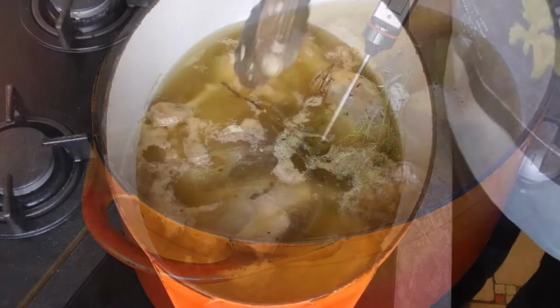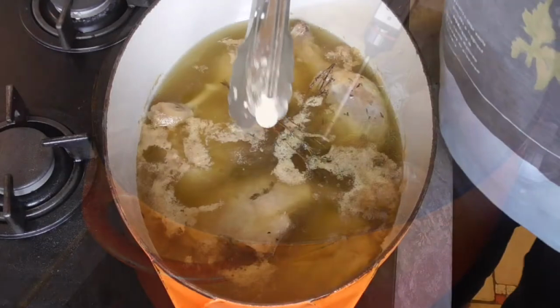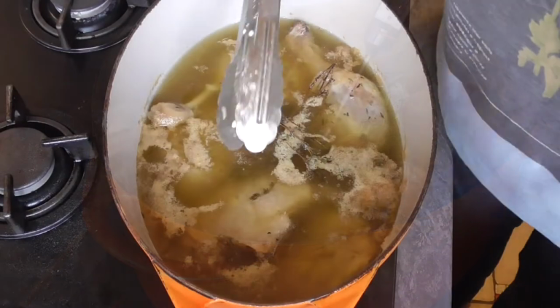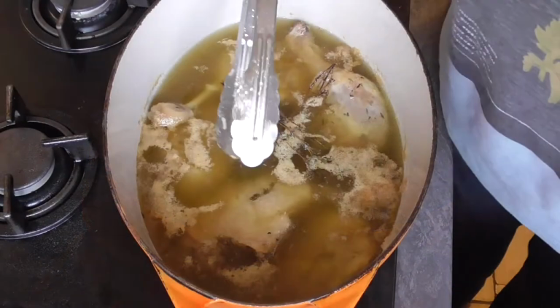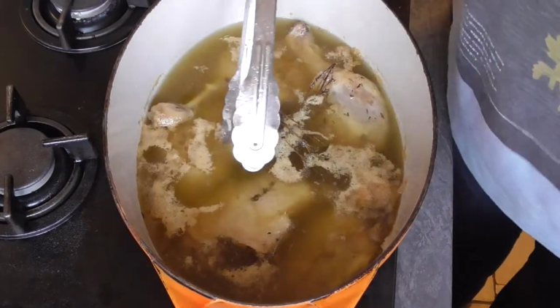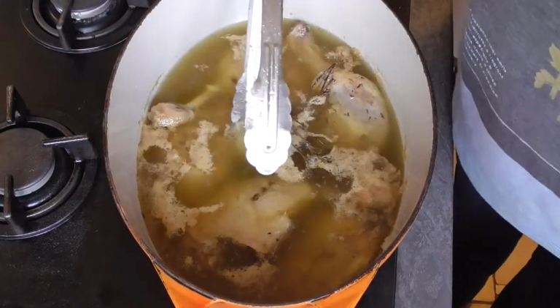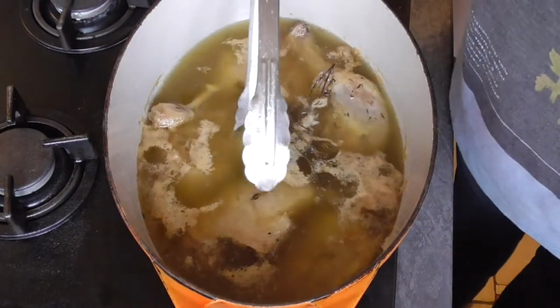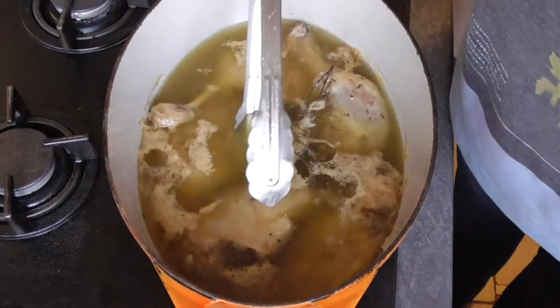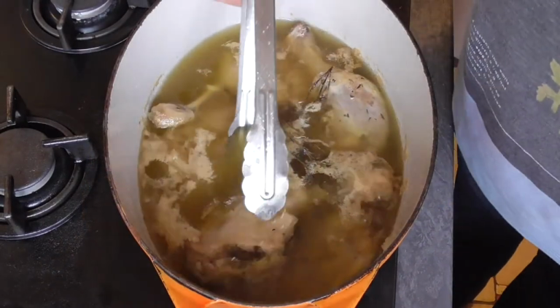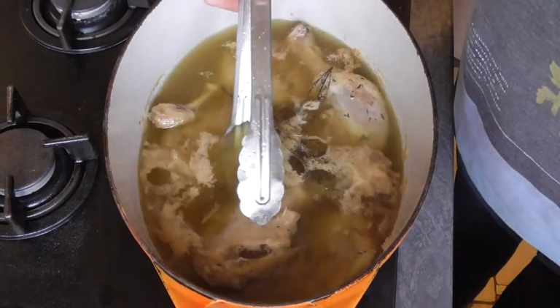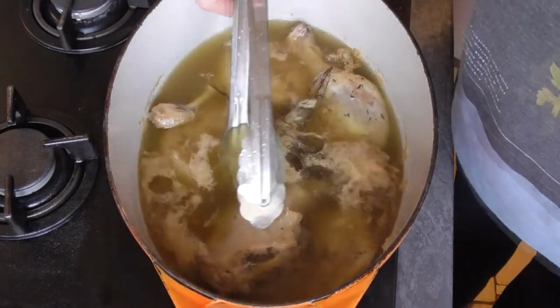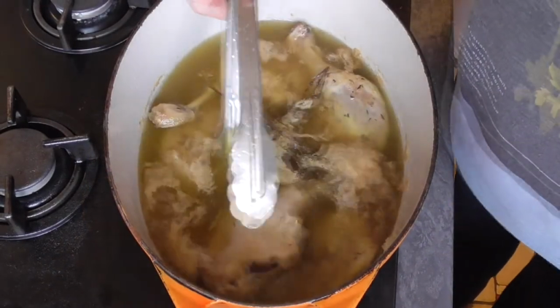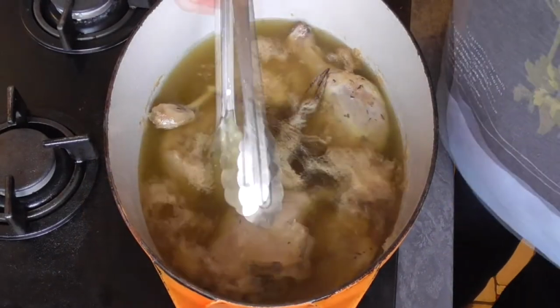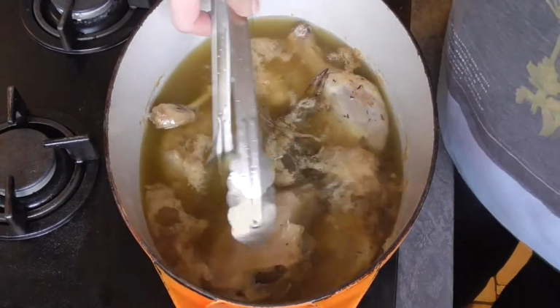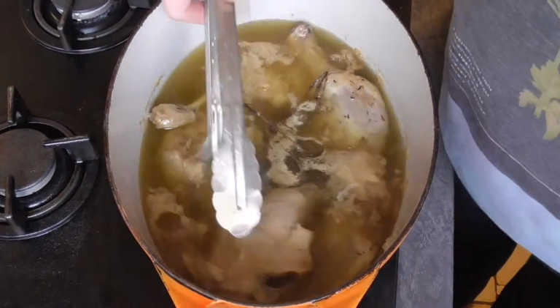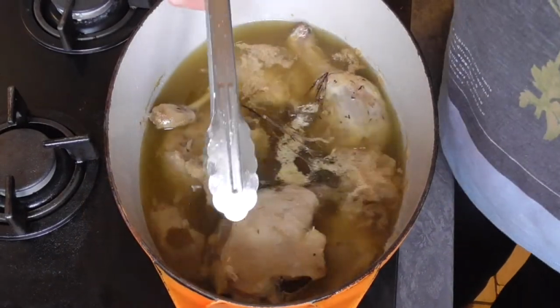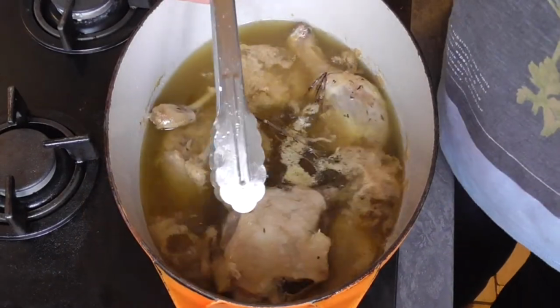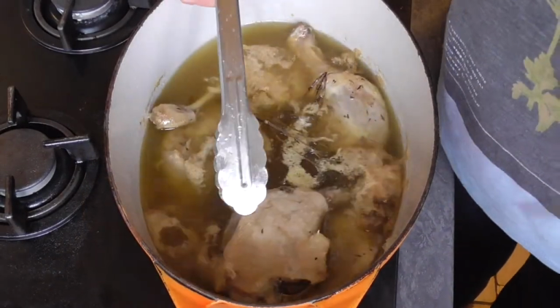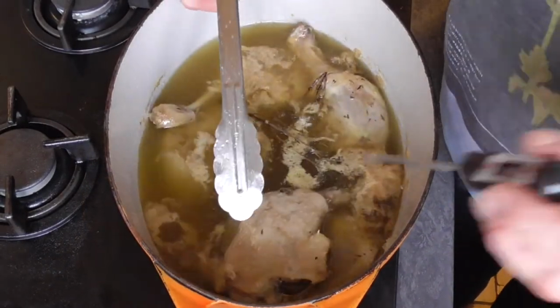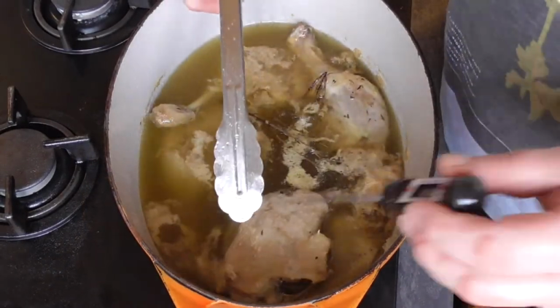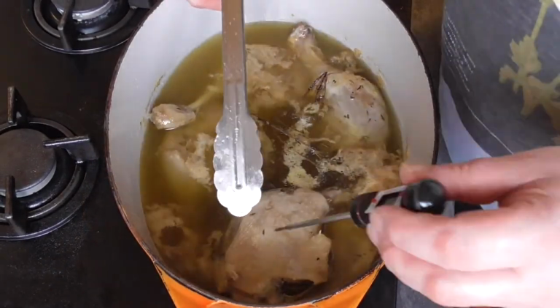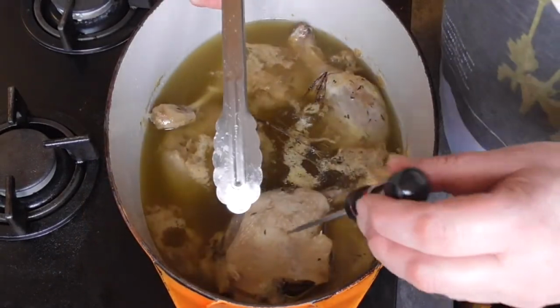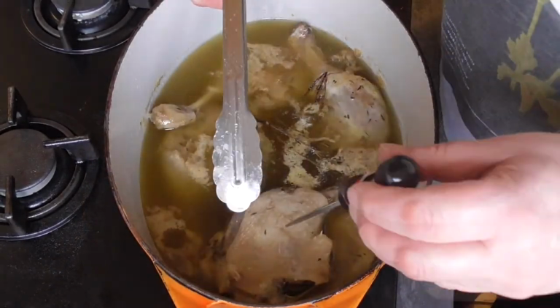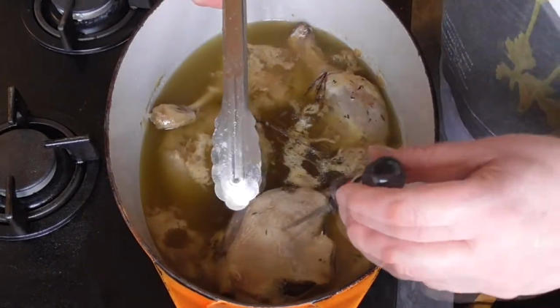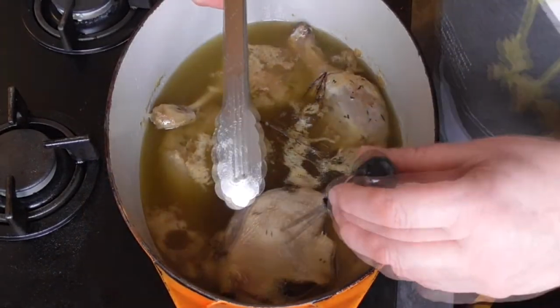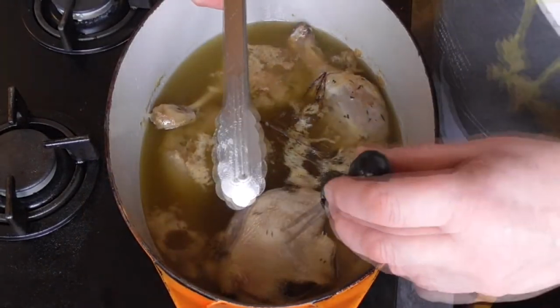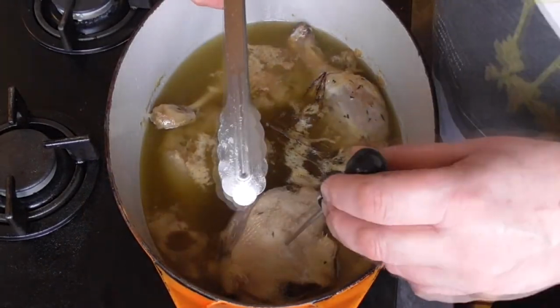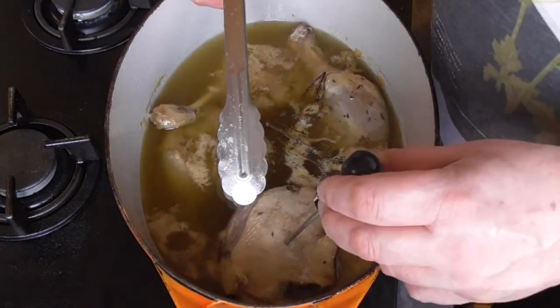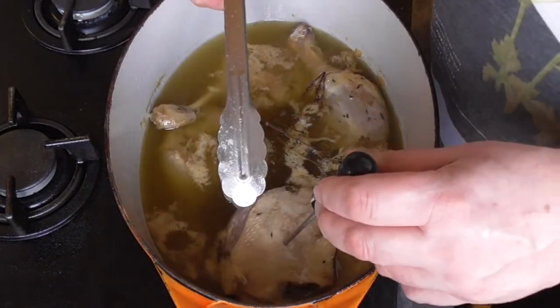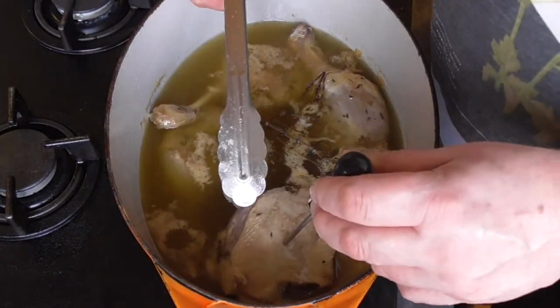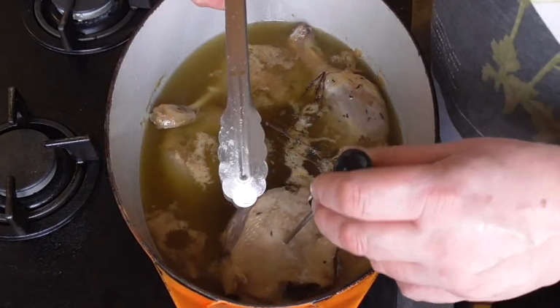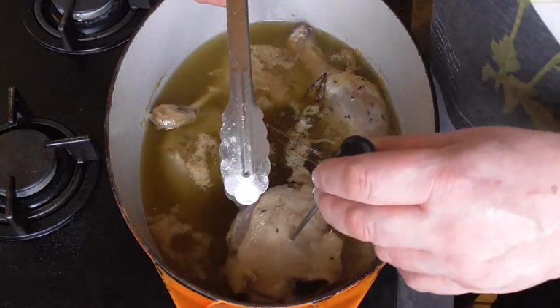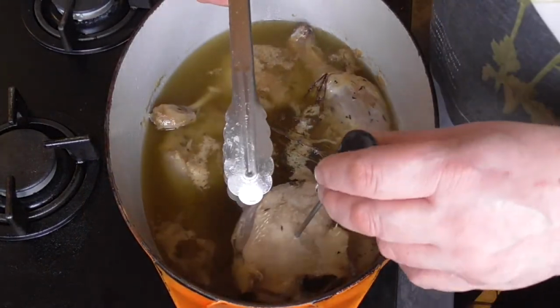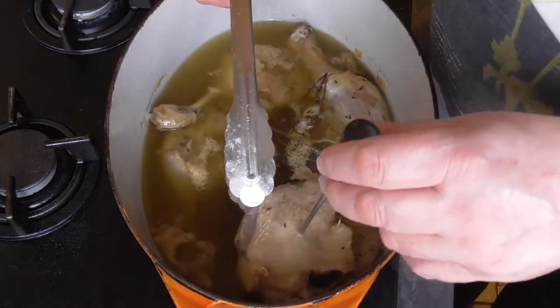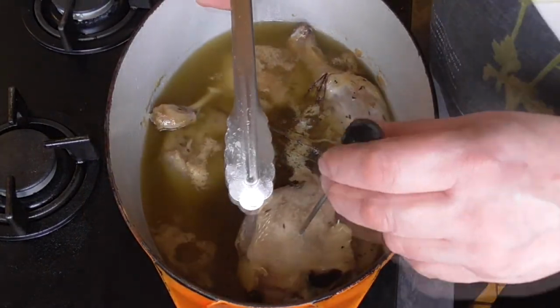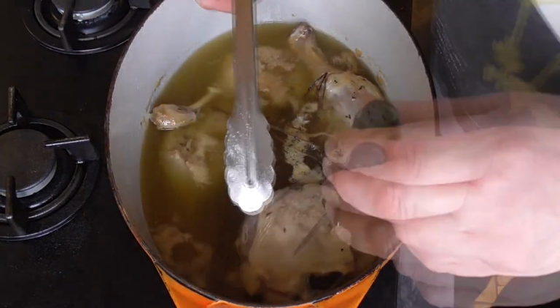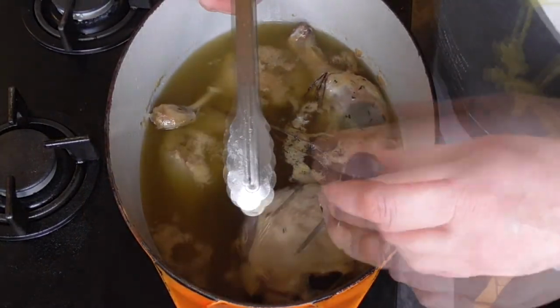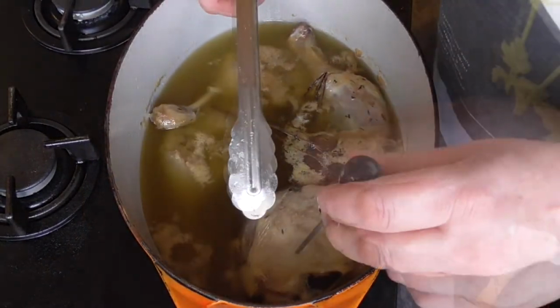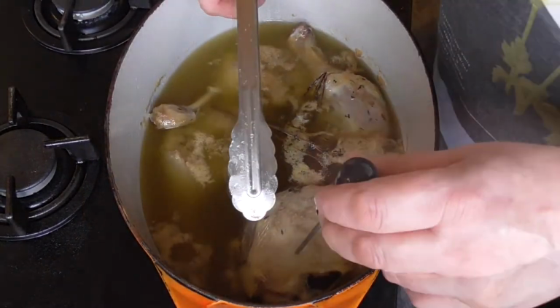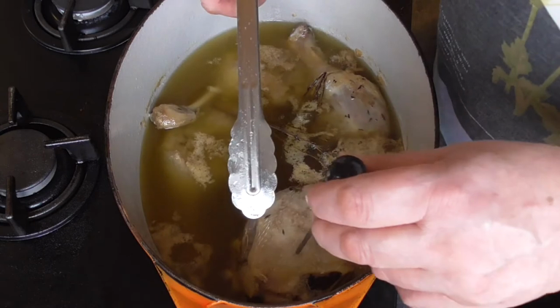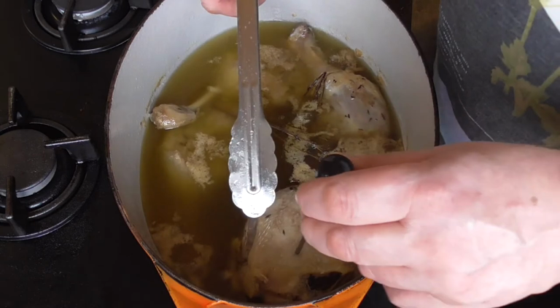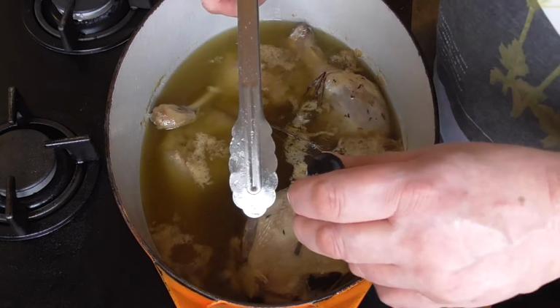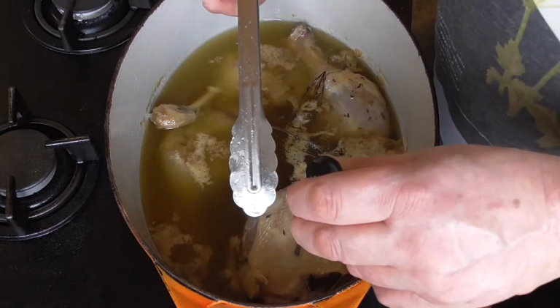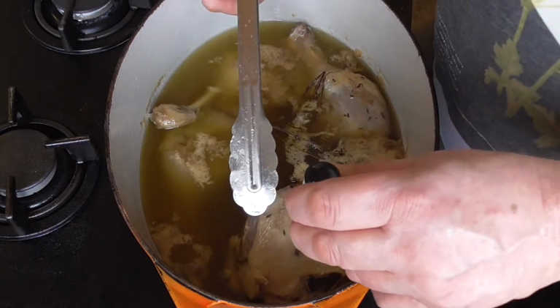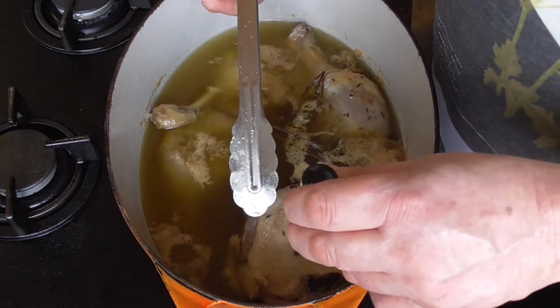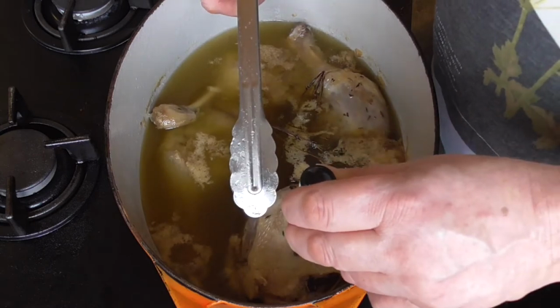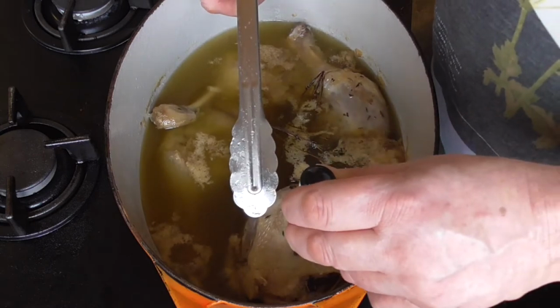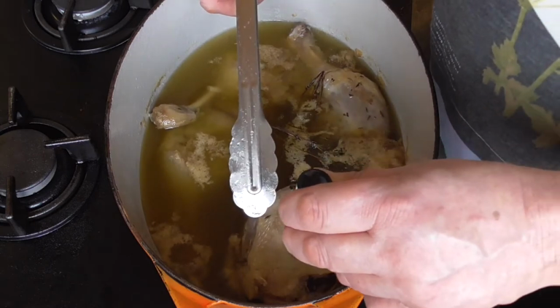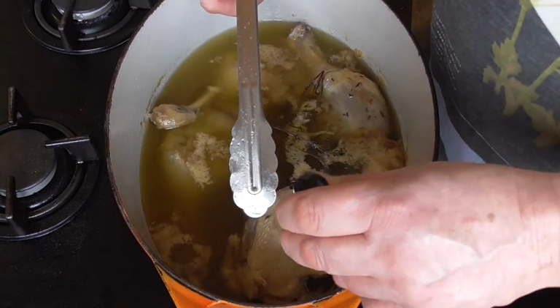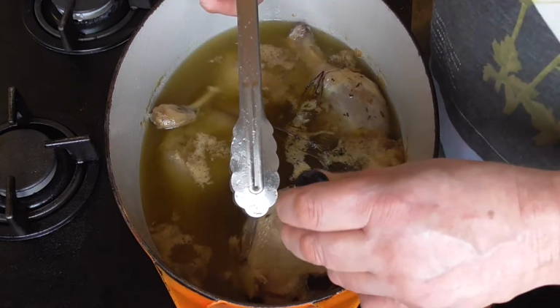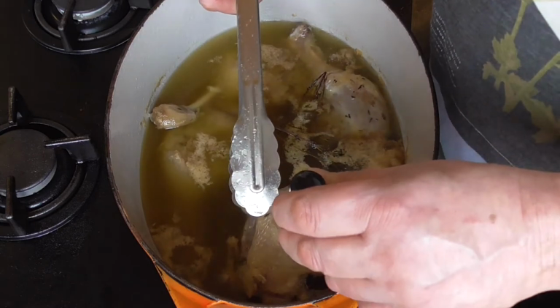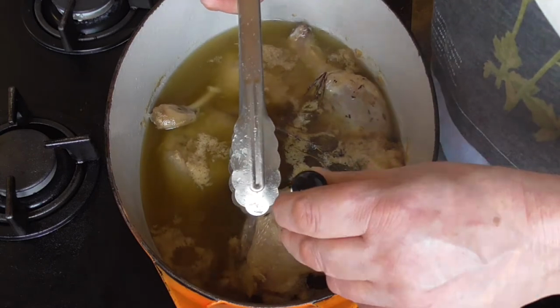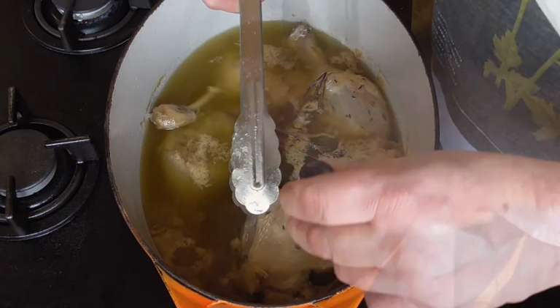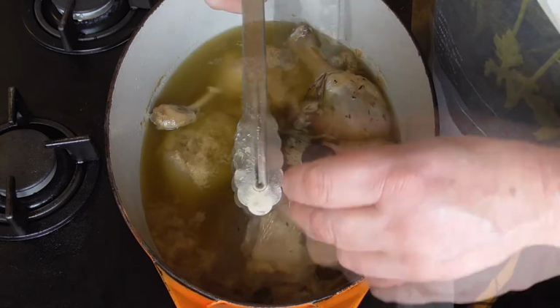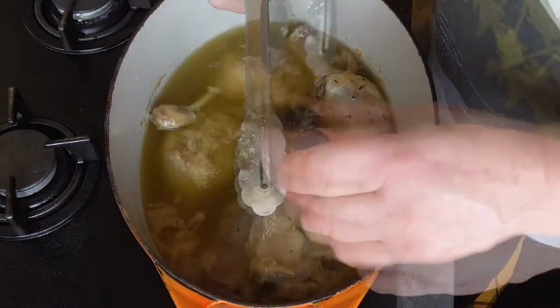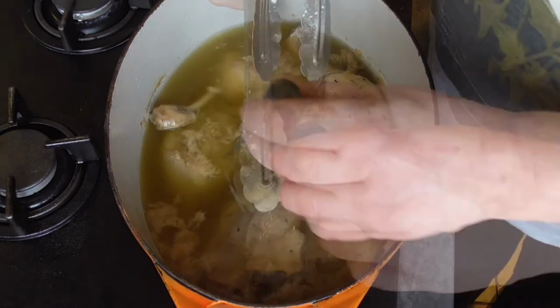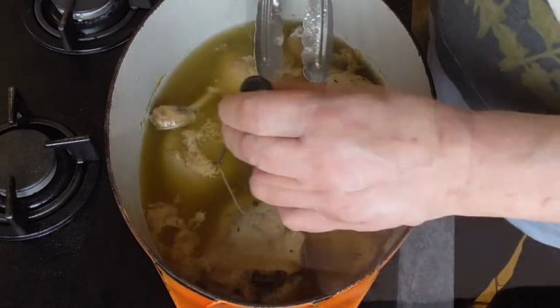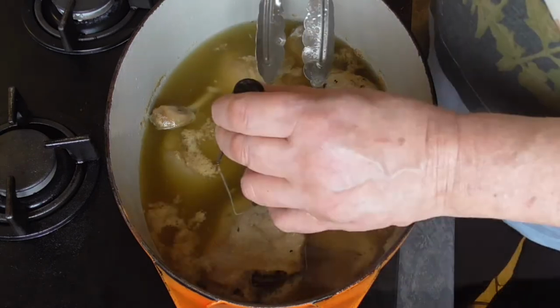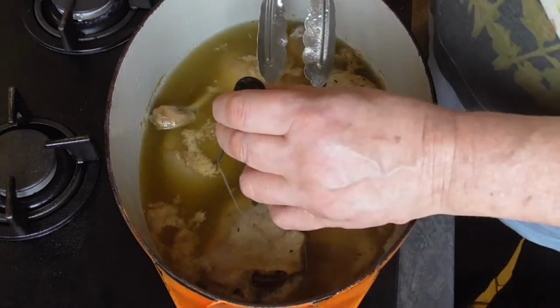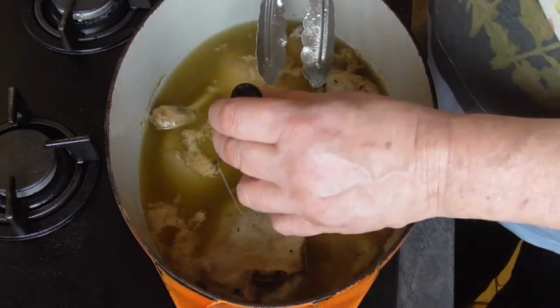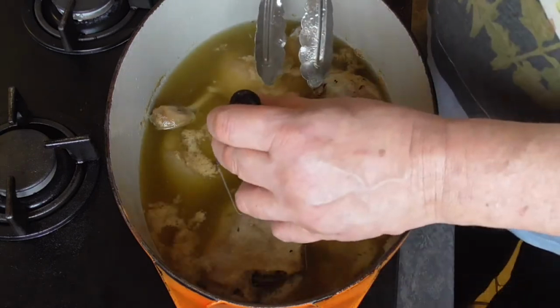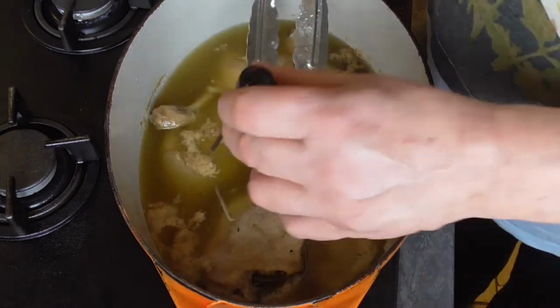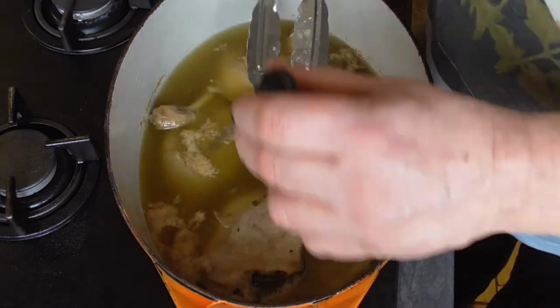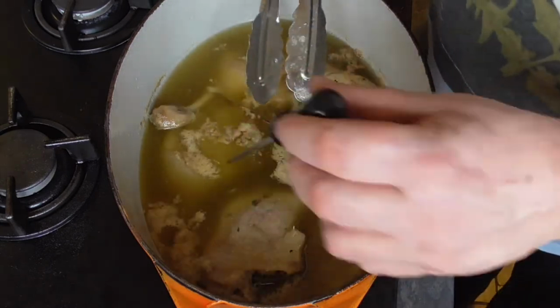Now for the duck confit — to see if they're well done, take a fork or a knife. It just goes in very easily. So this is perfect.